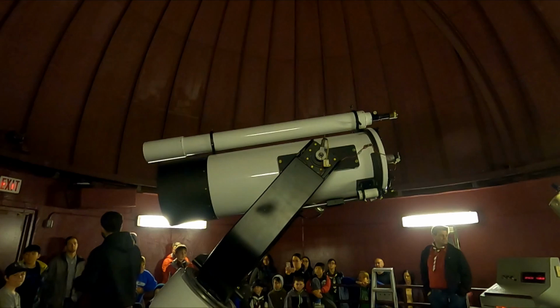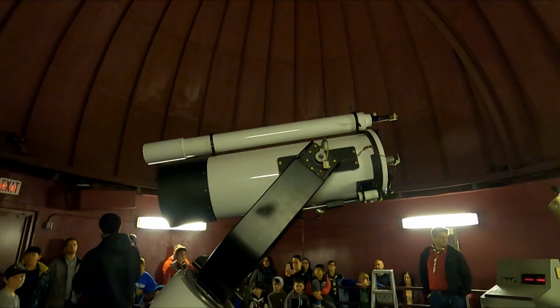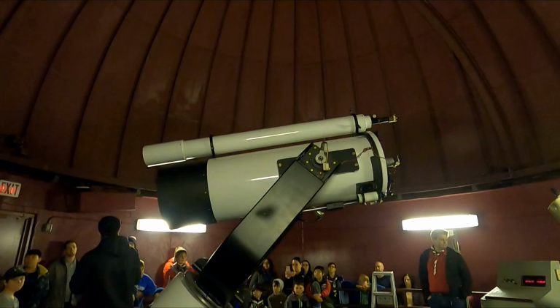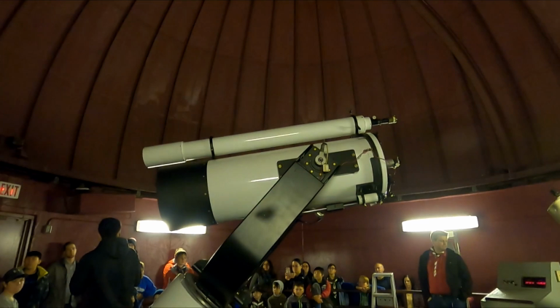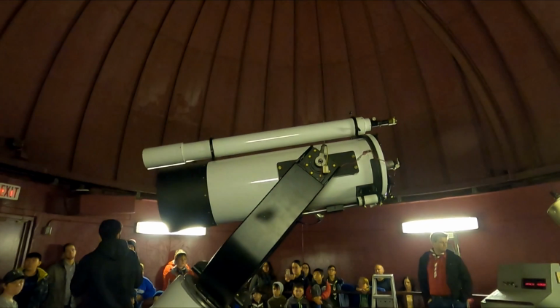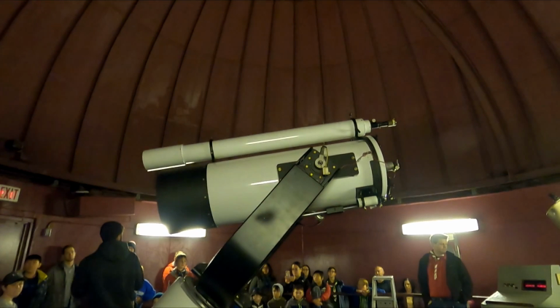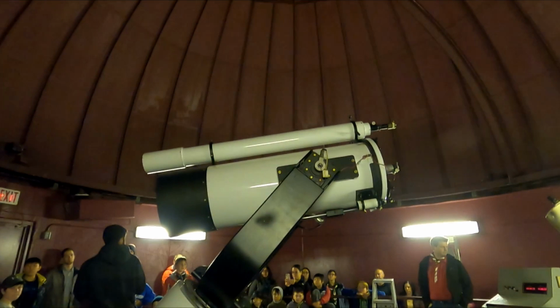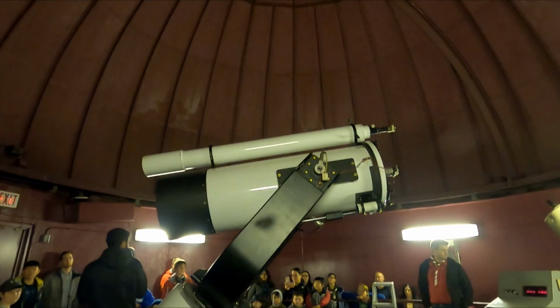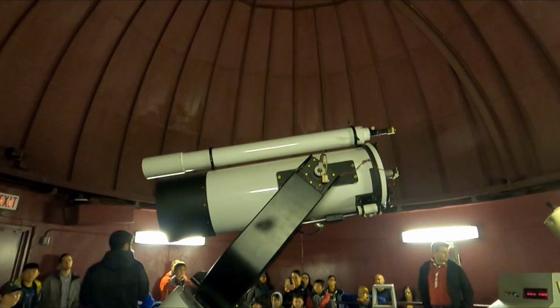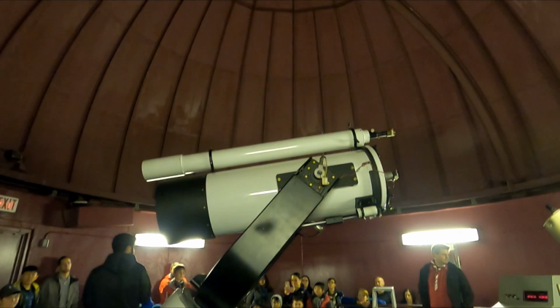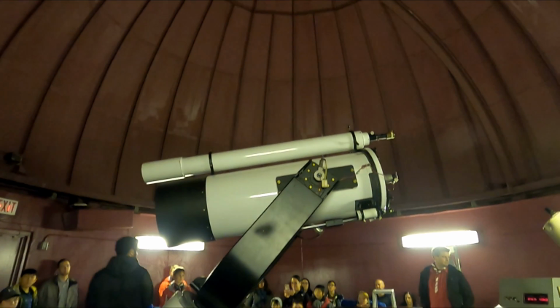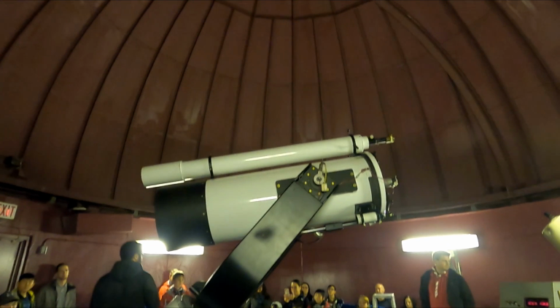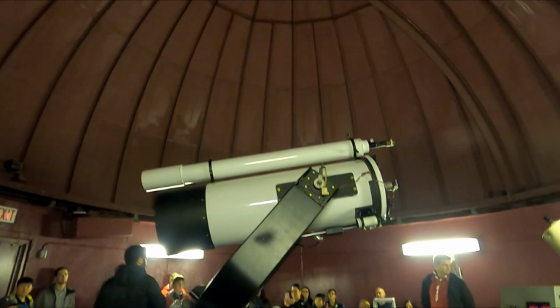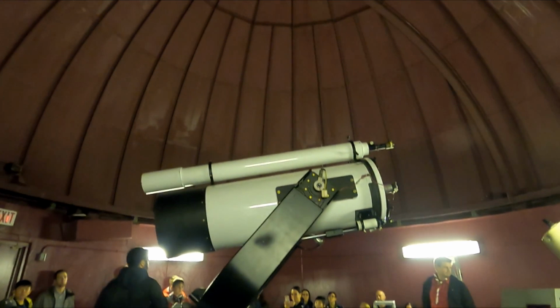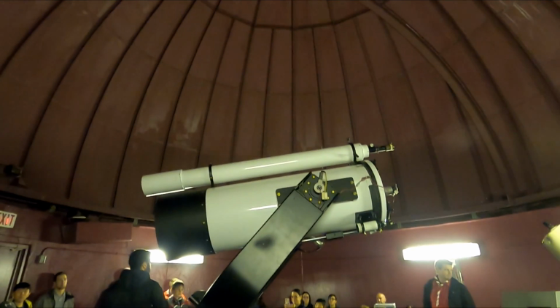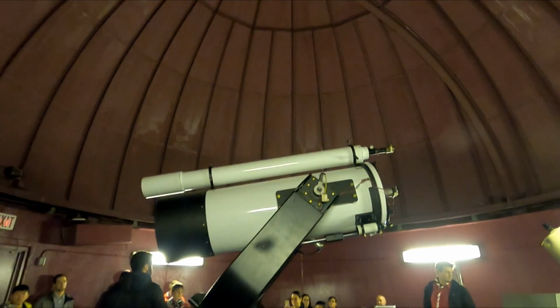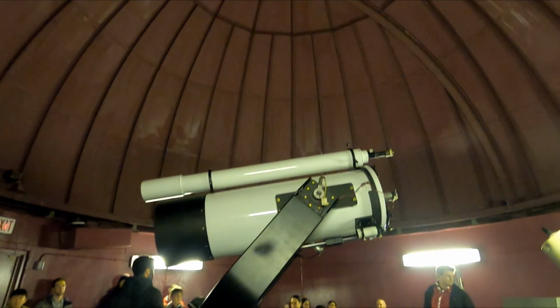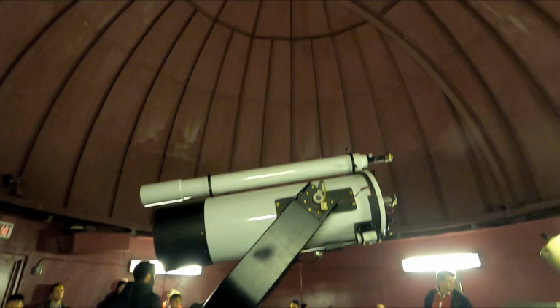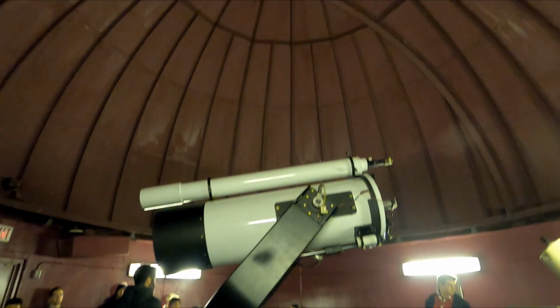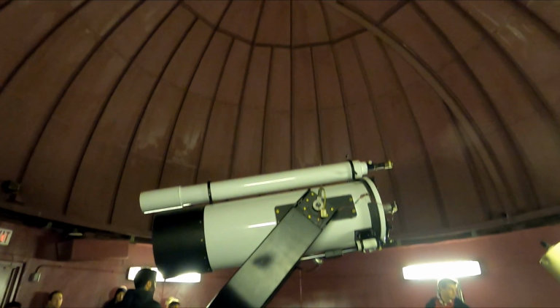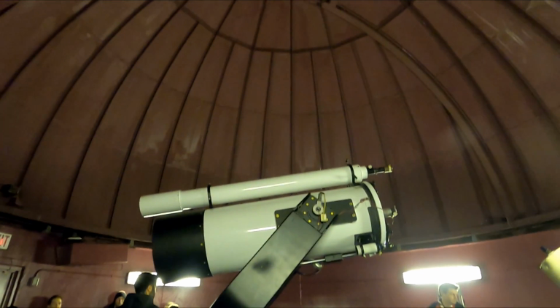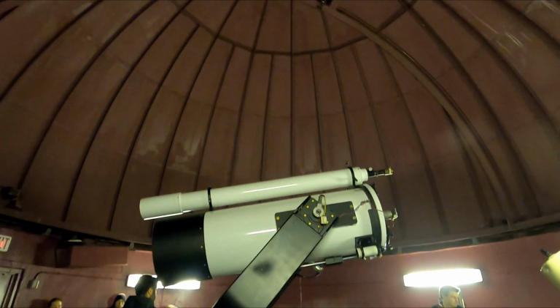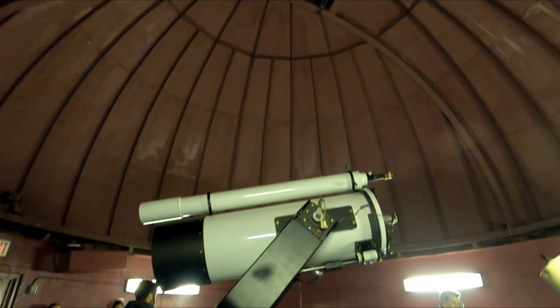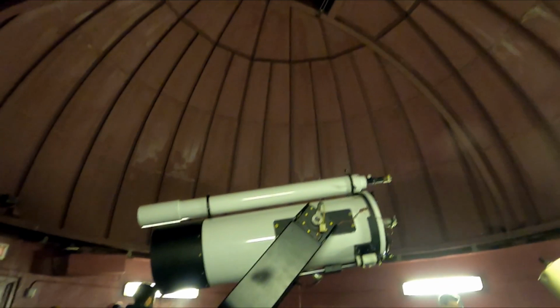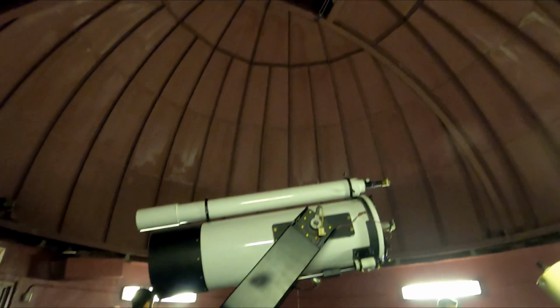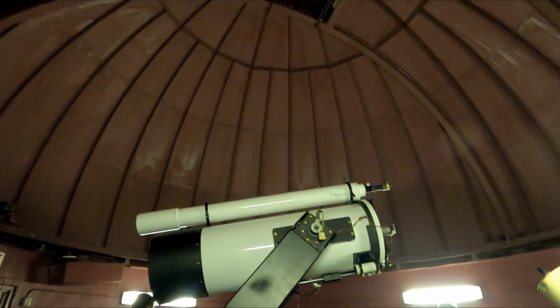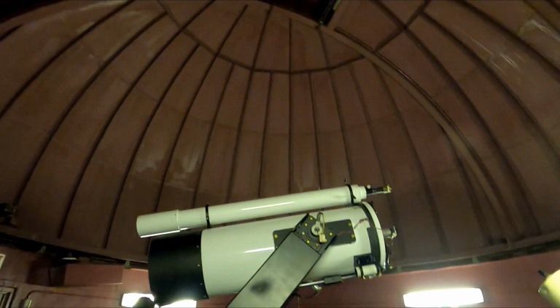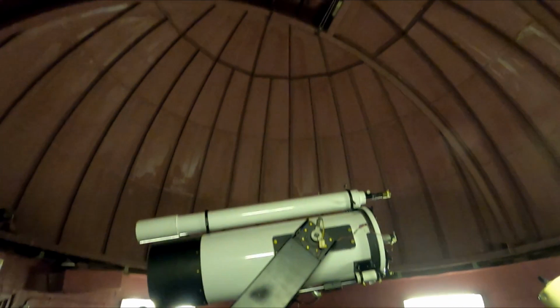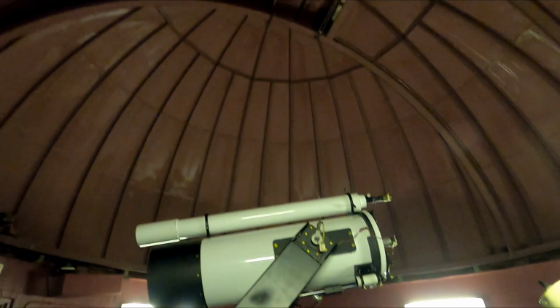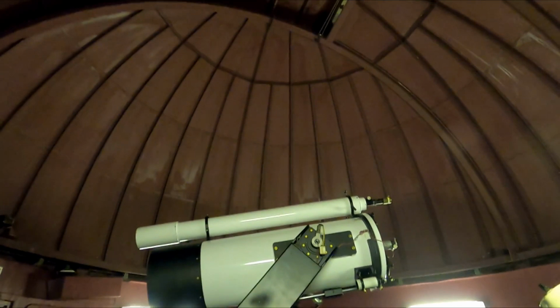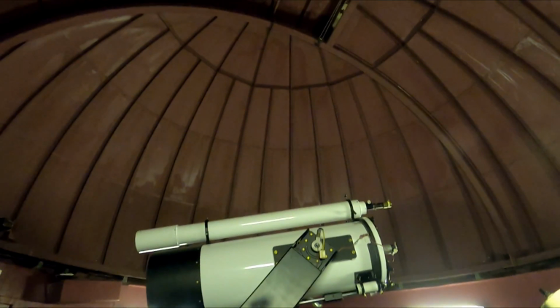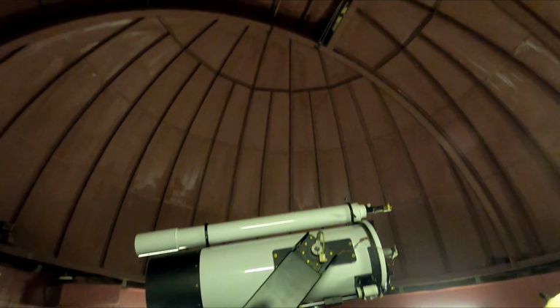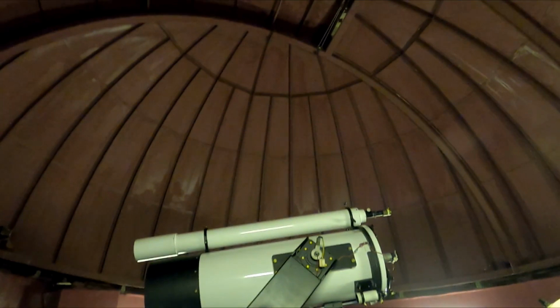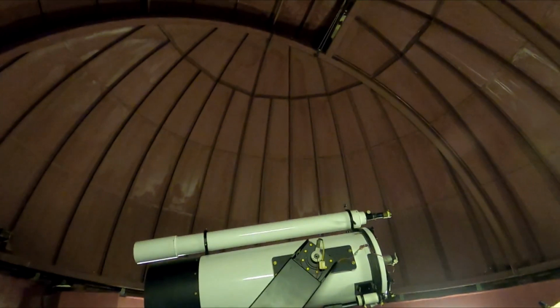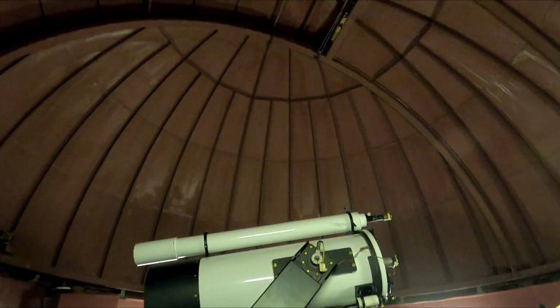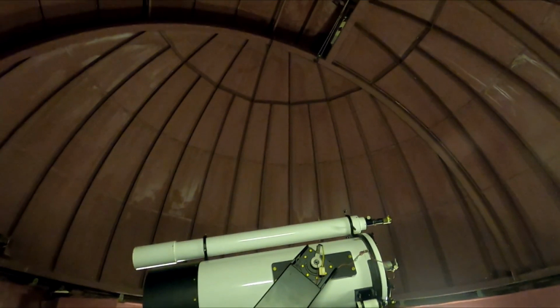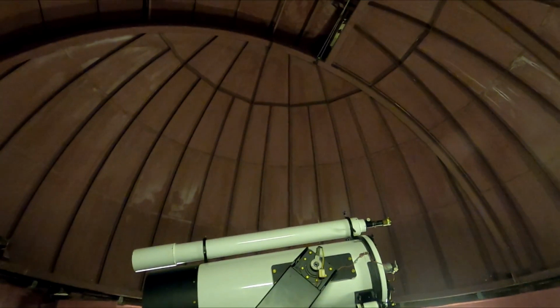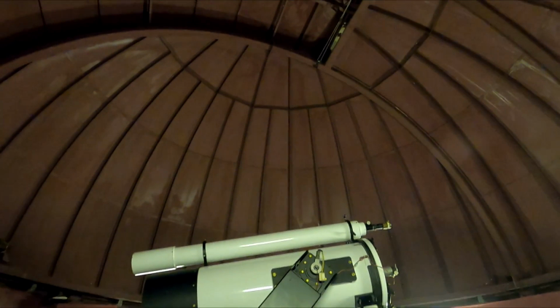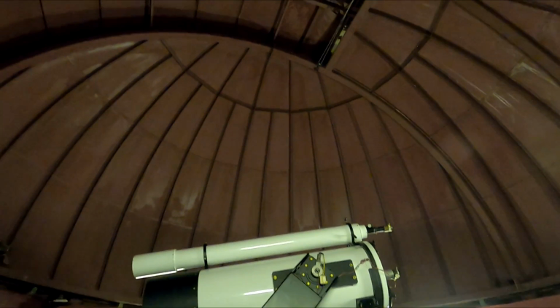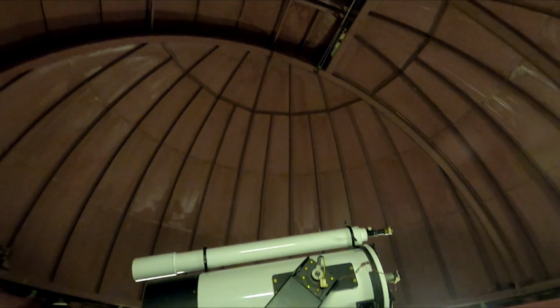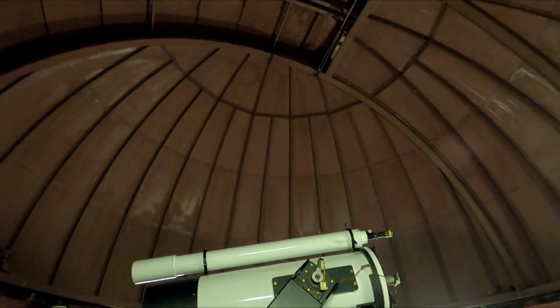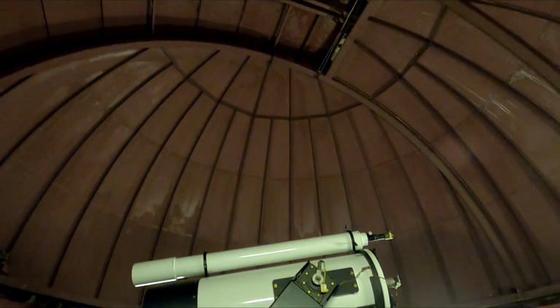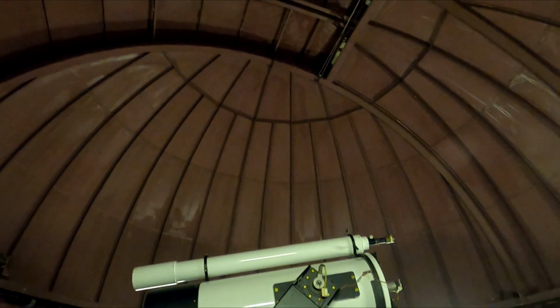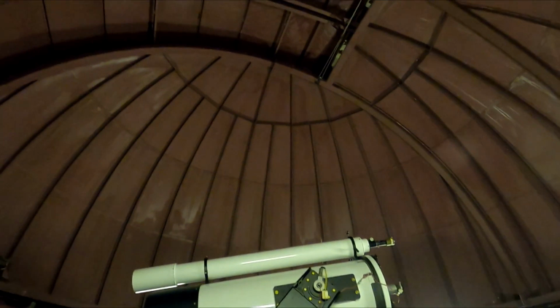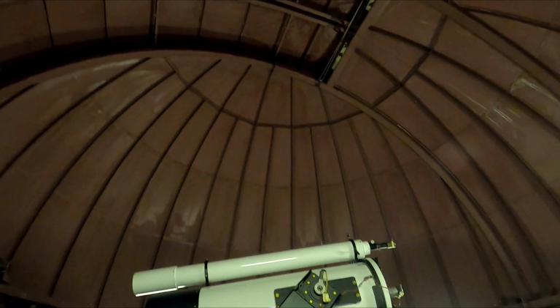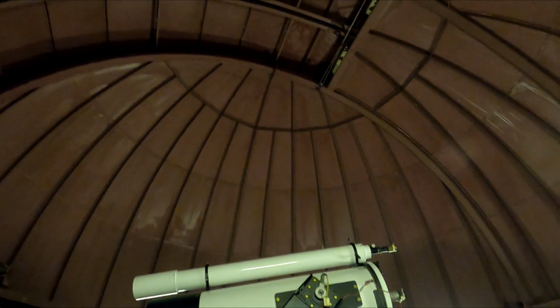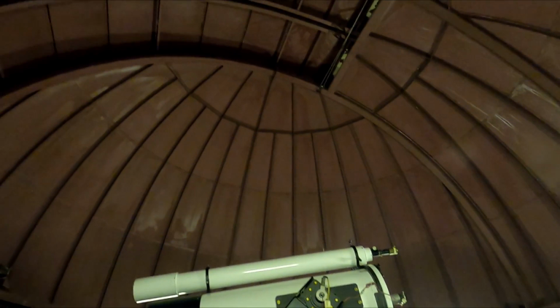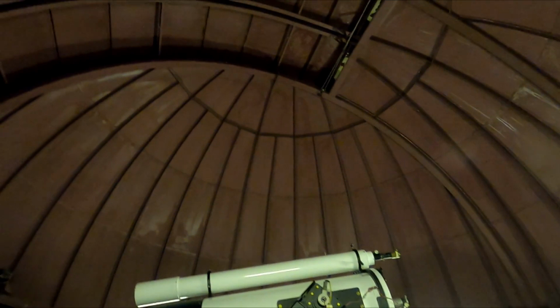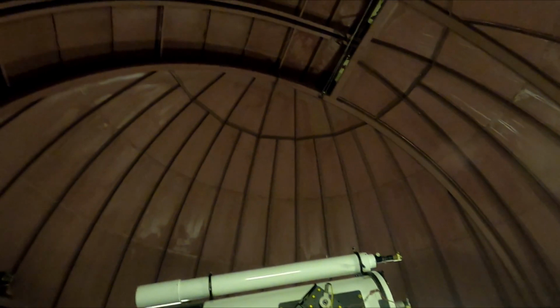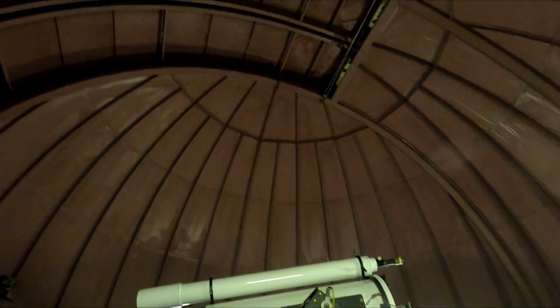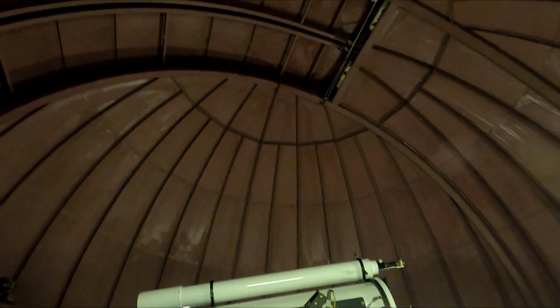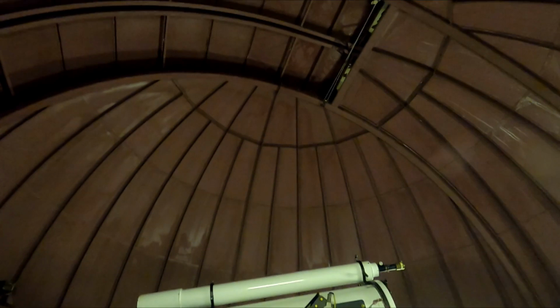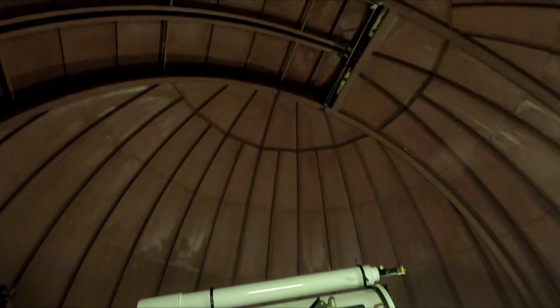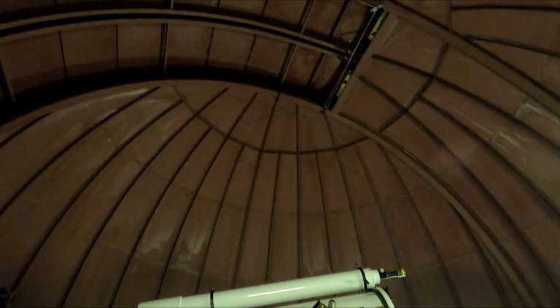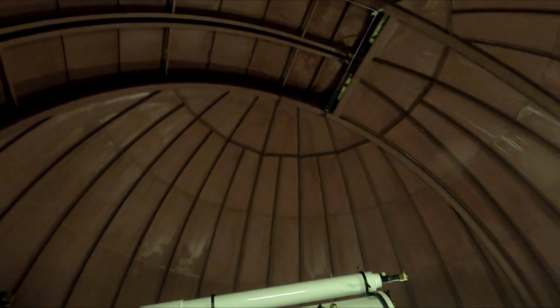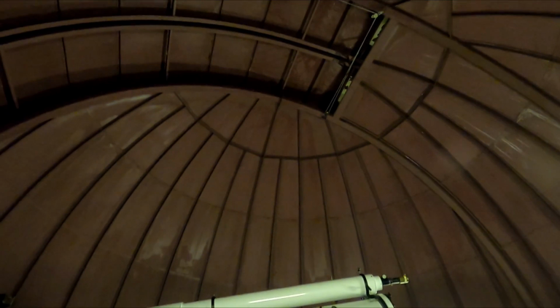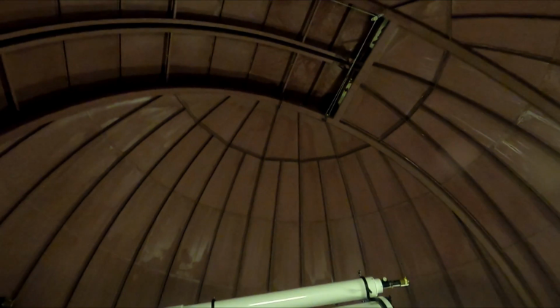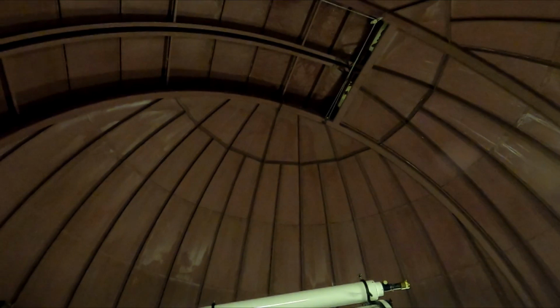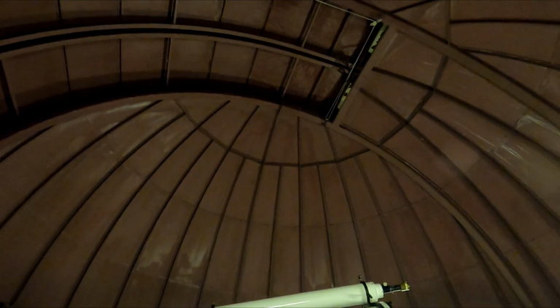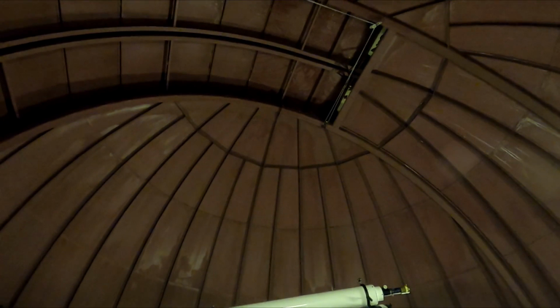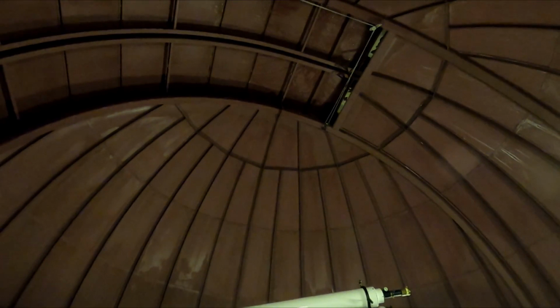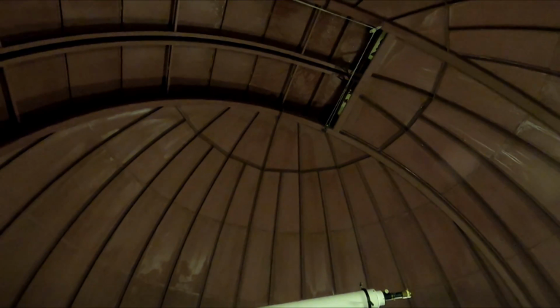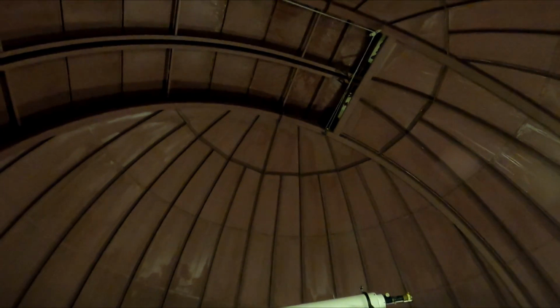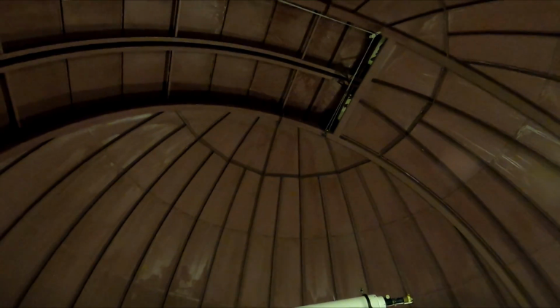Across the parking lot, the Gordon Macmillan Observatory allows guests to observe the sky through a half-meter telescope.